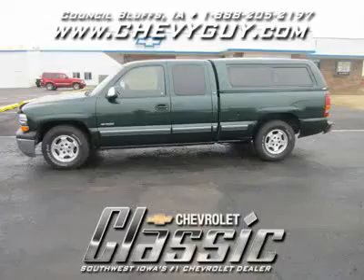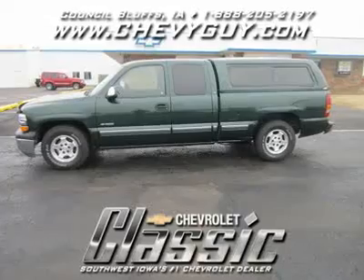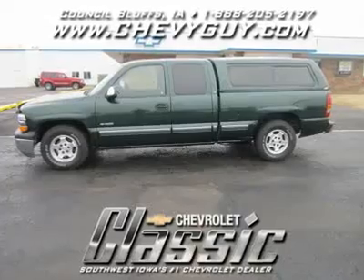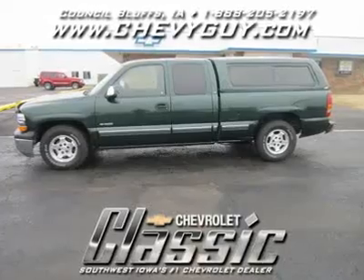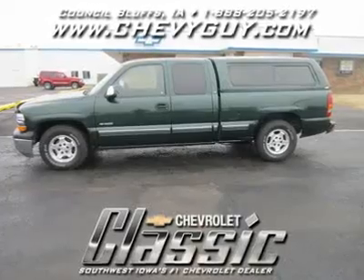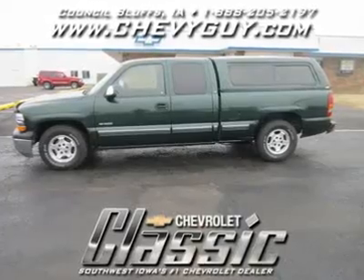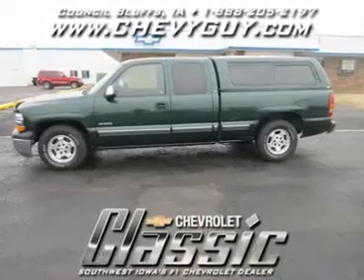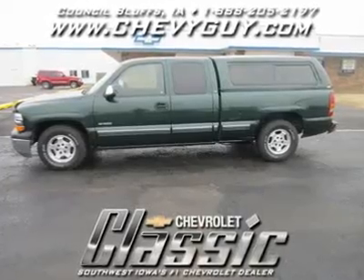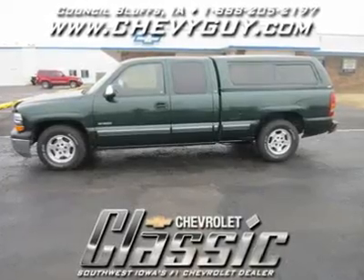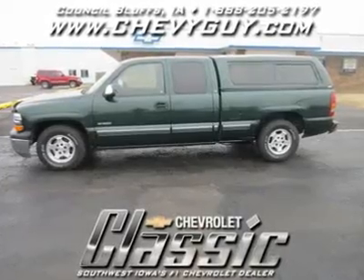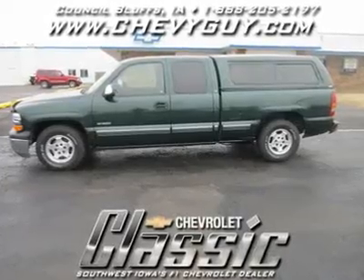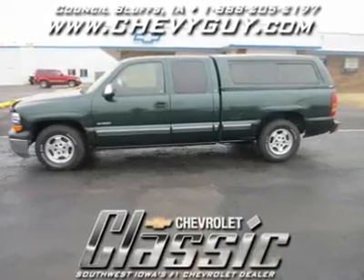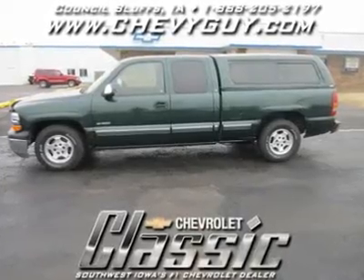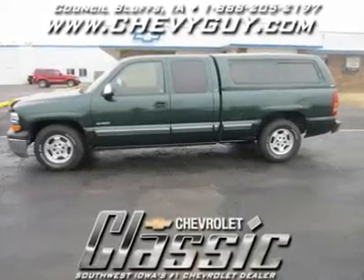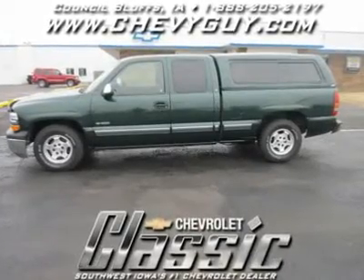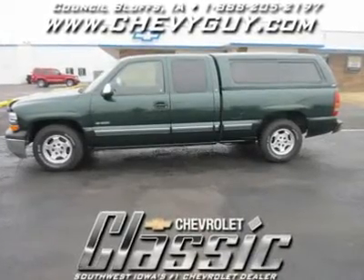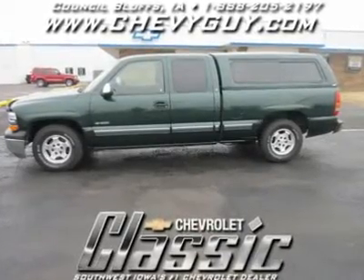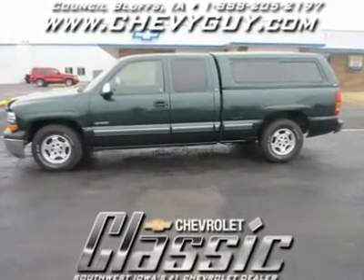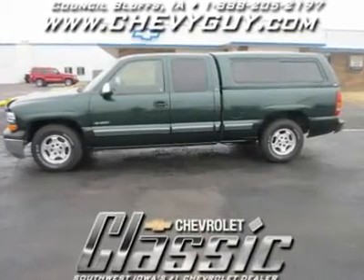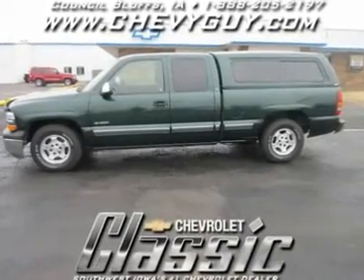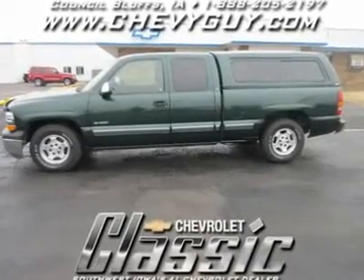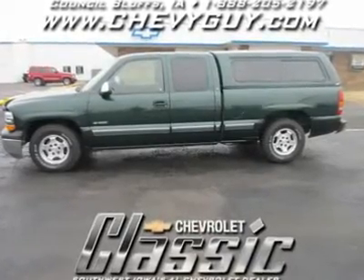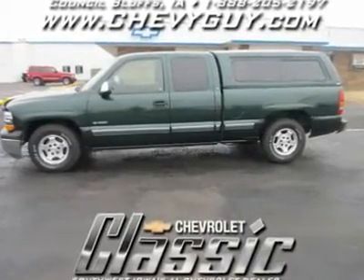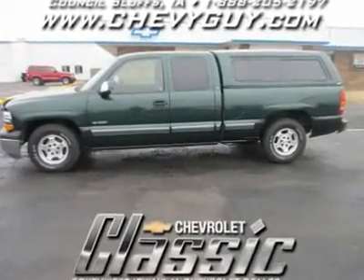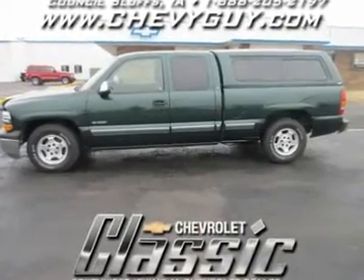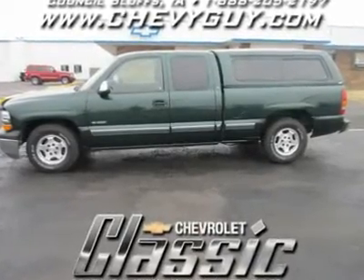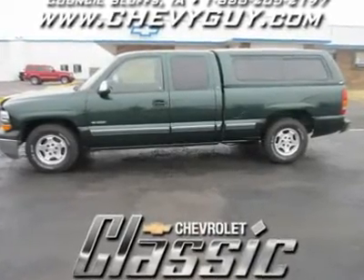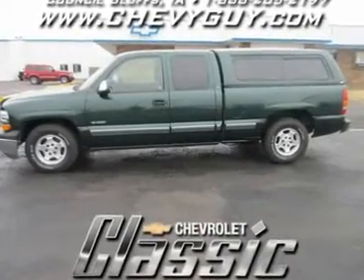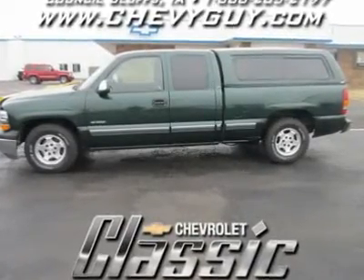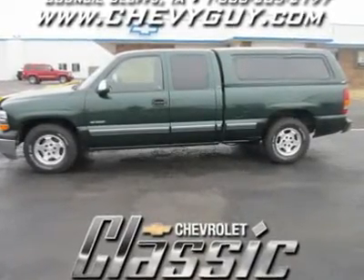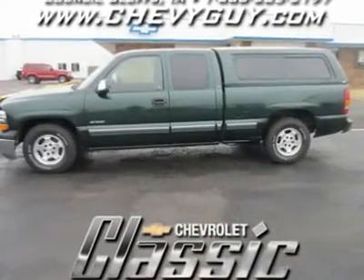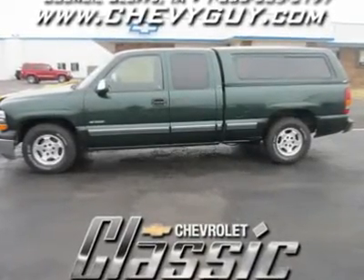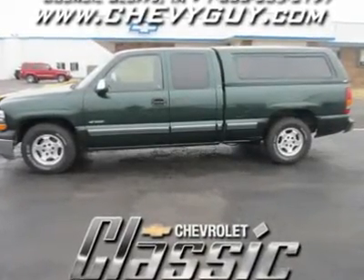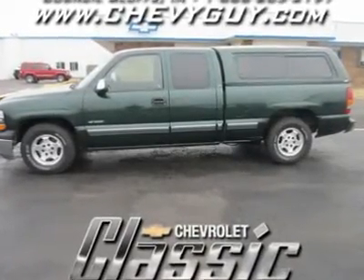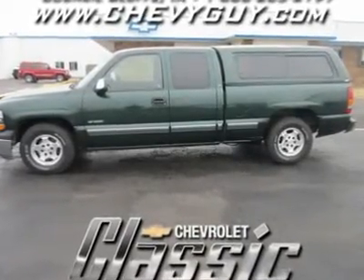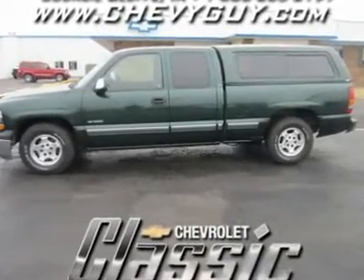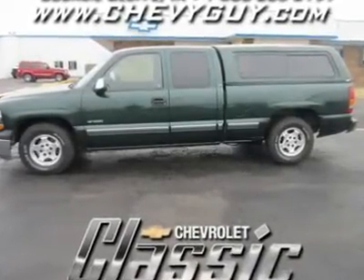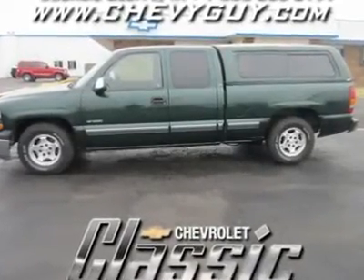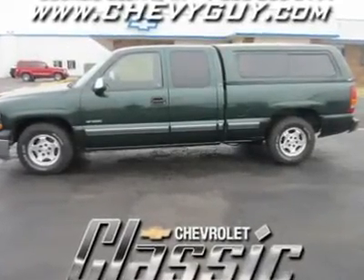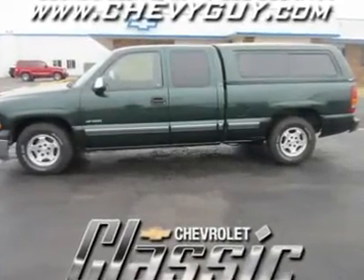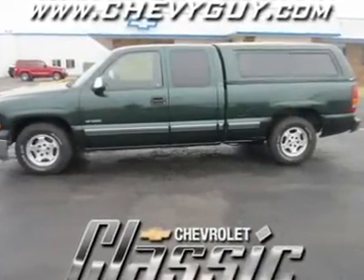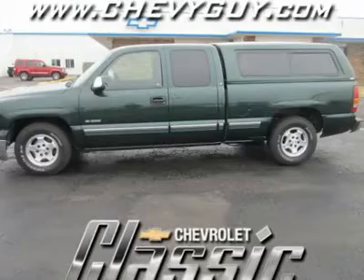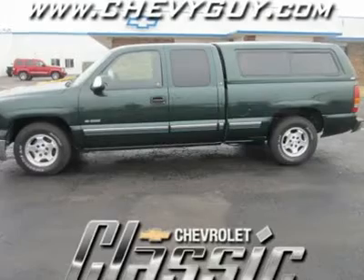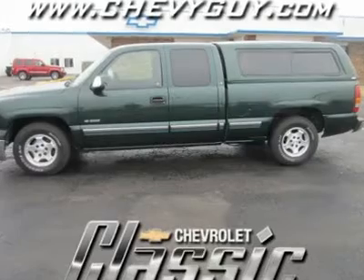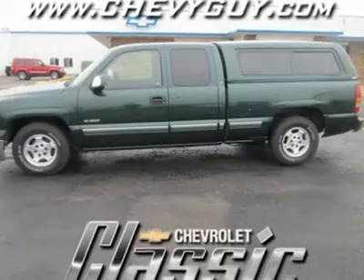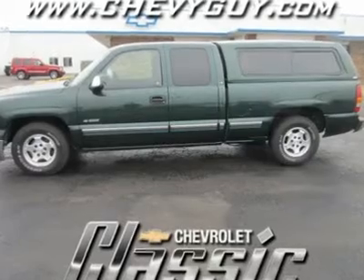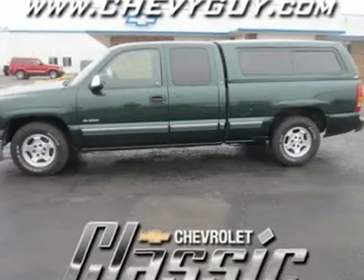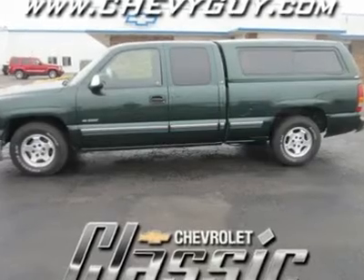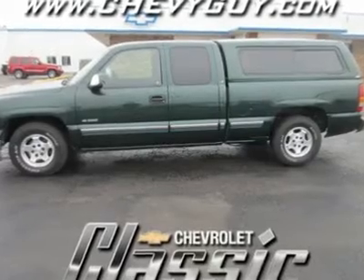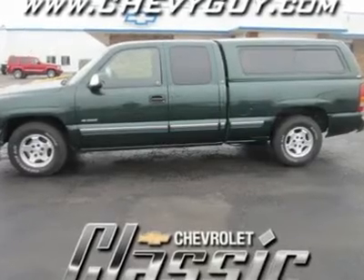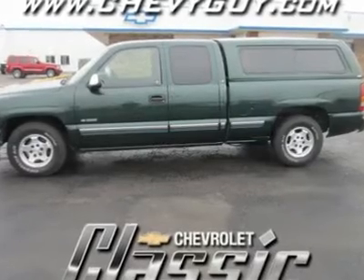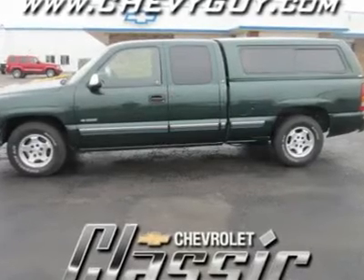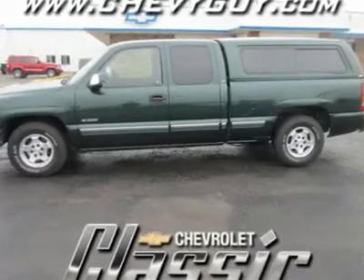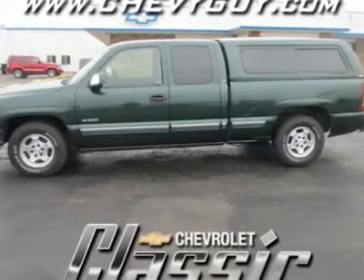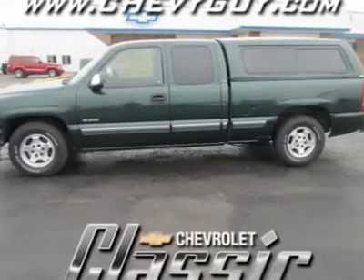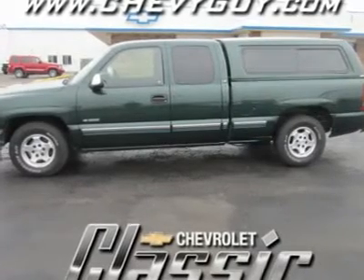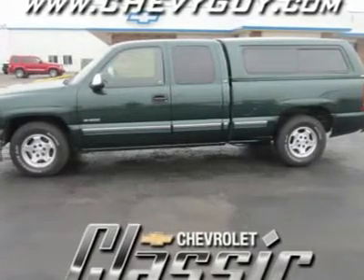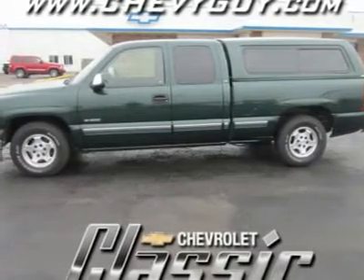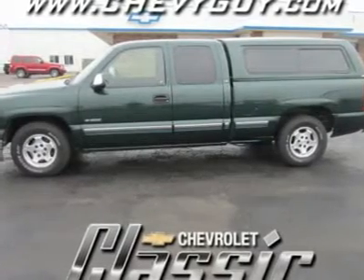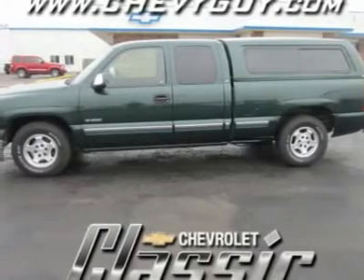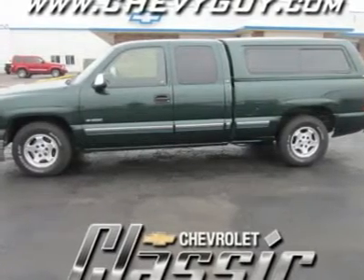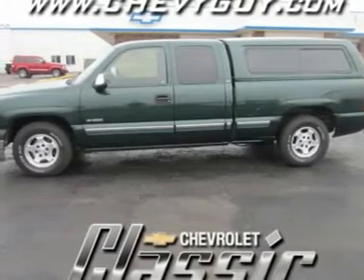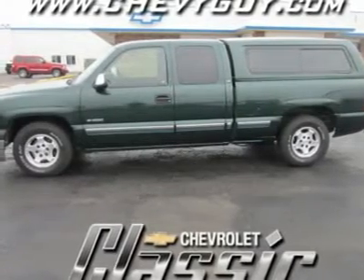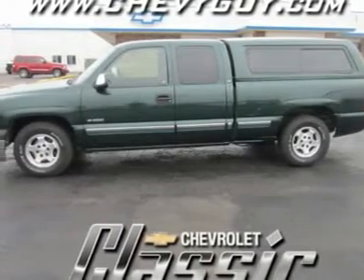There's a reason why a whole lot of Americans prefer Chevys, and the Silverado is proof positive that Chevy trucks are as good as it gets.